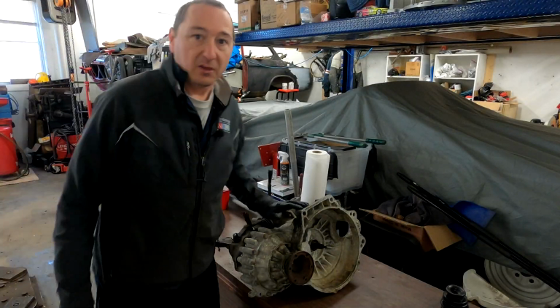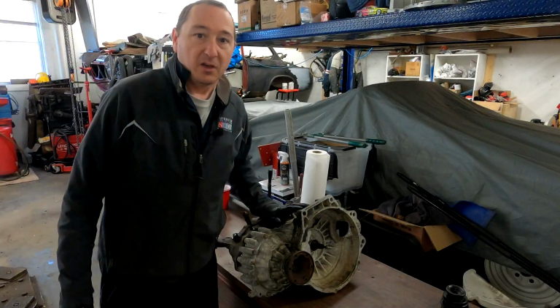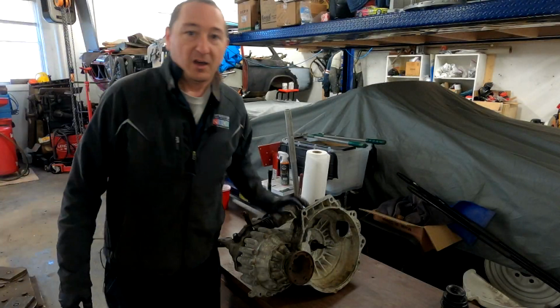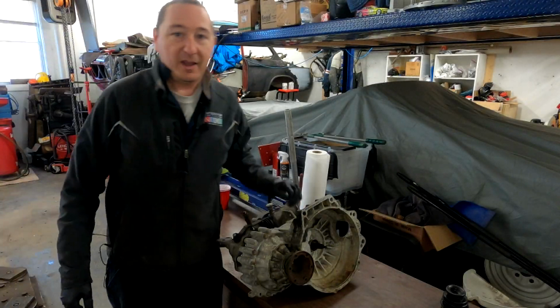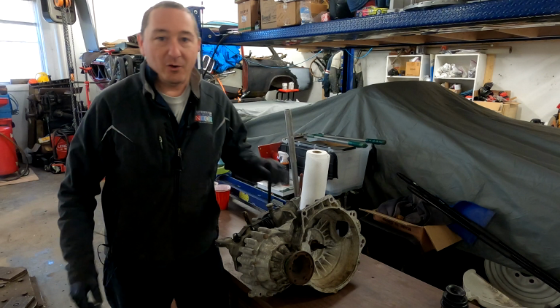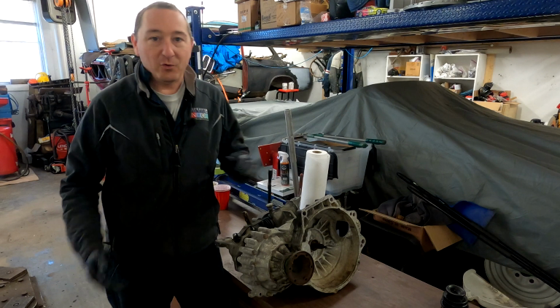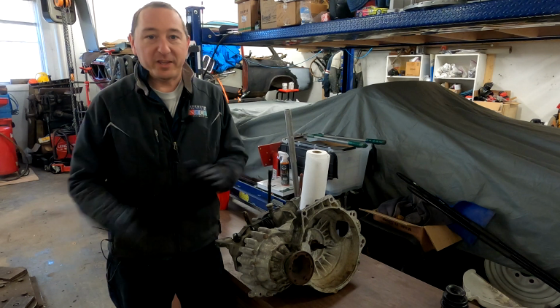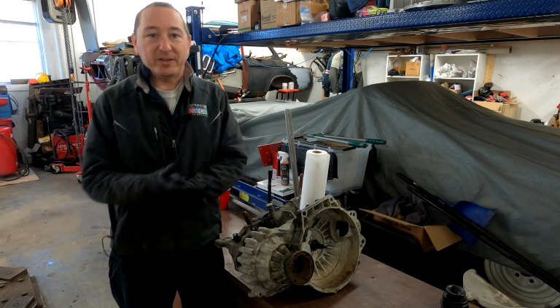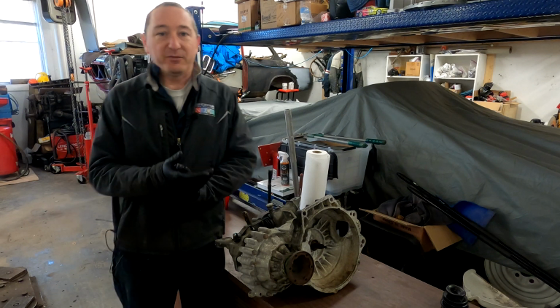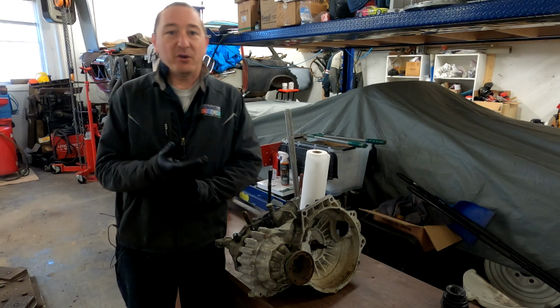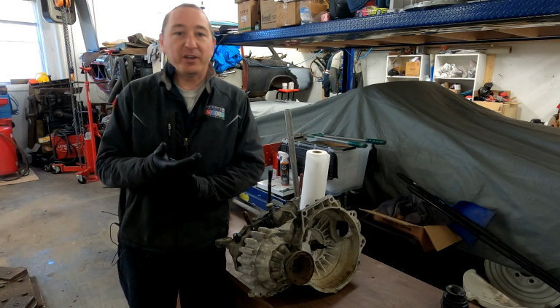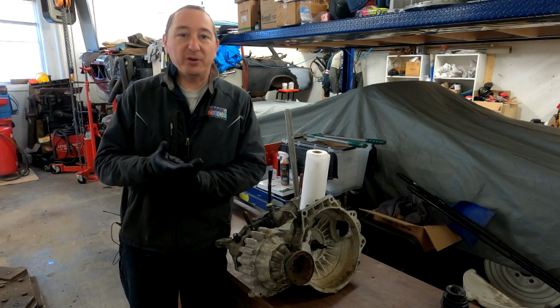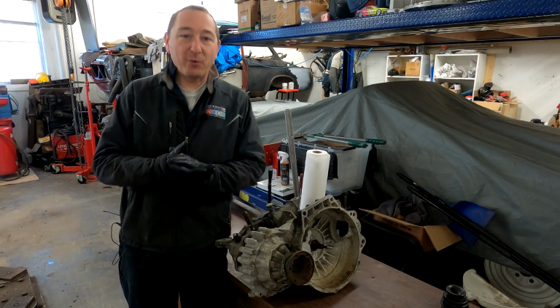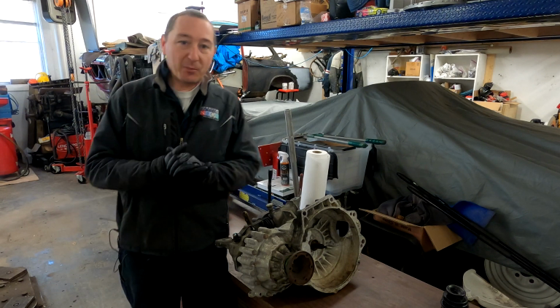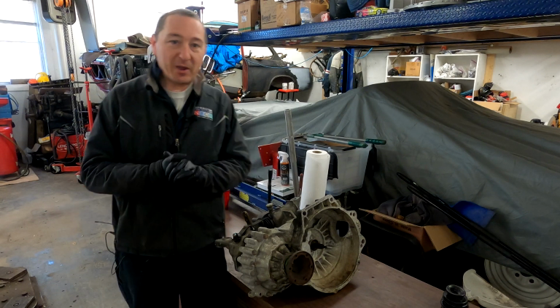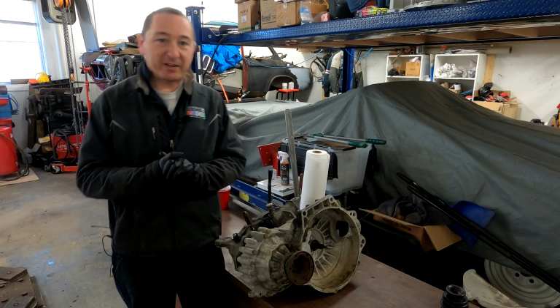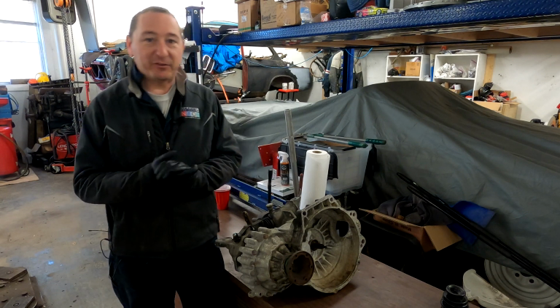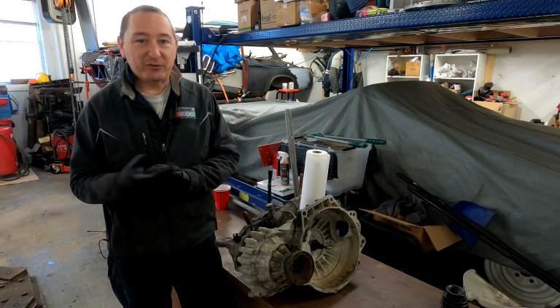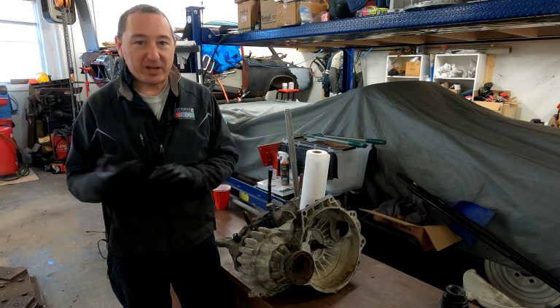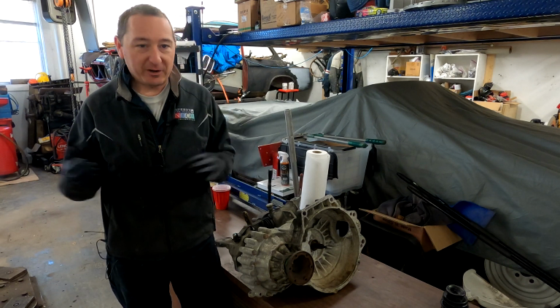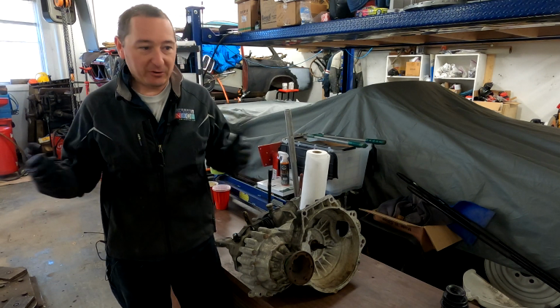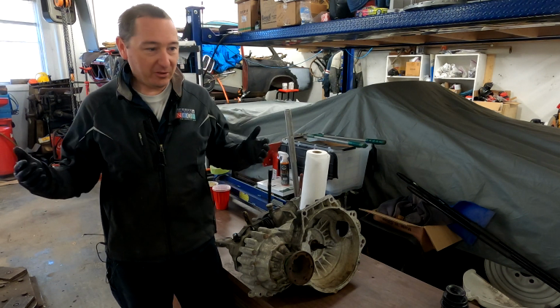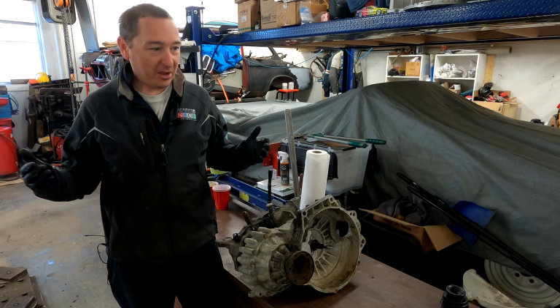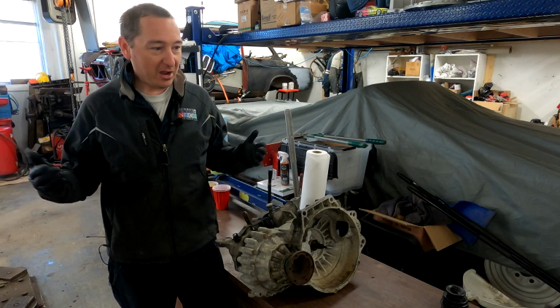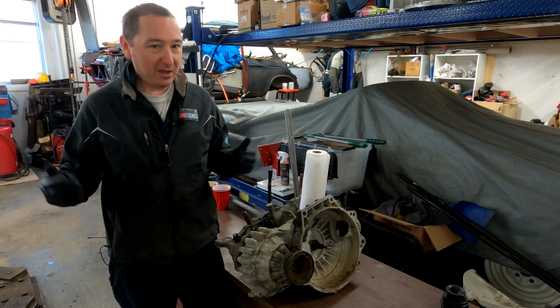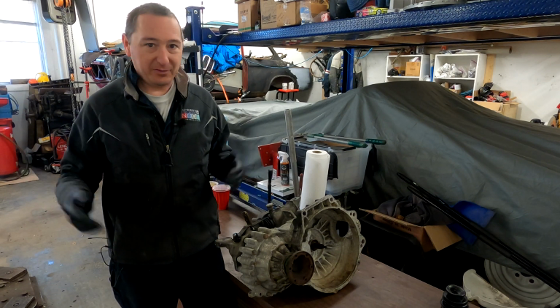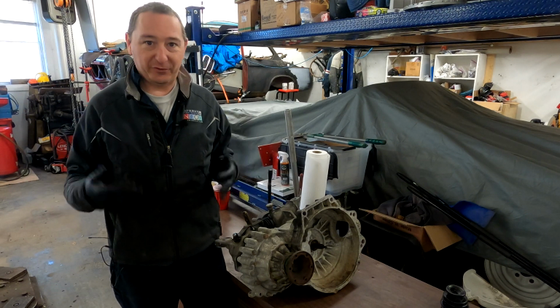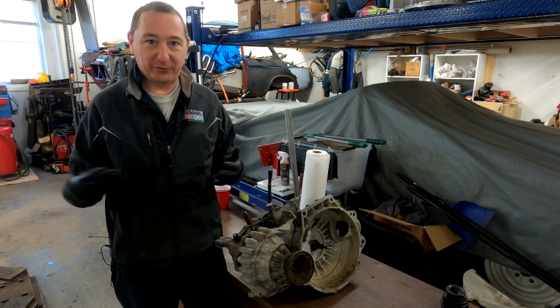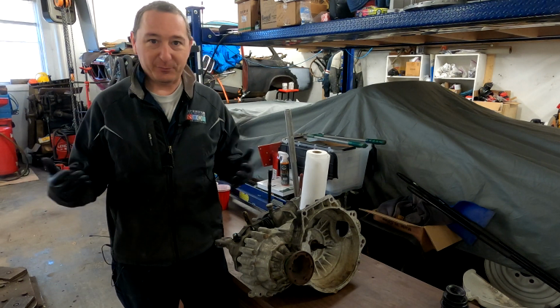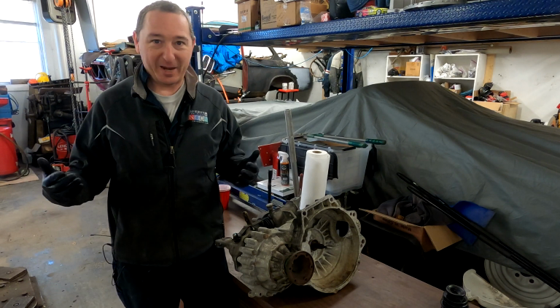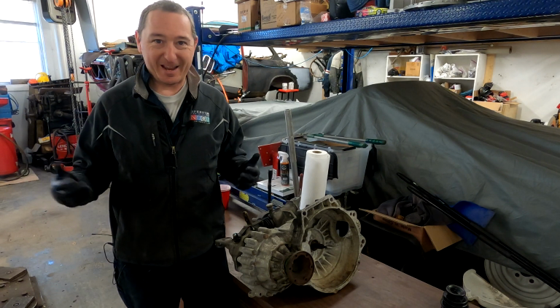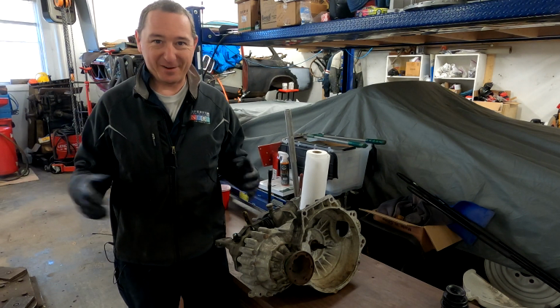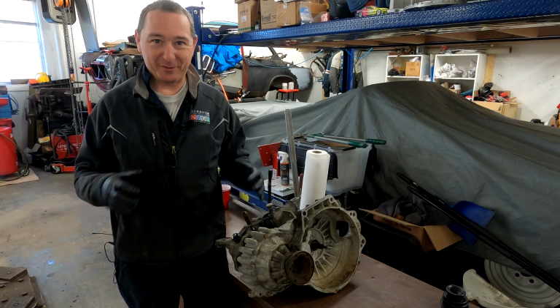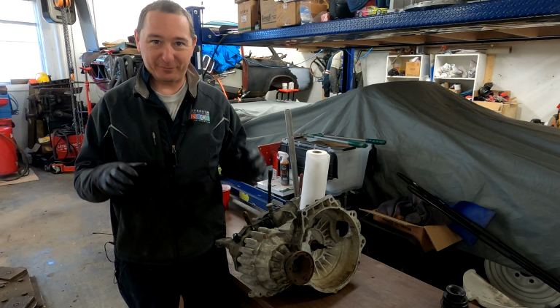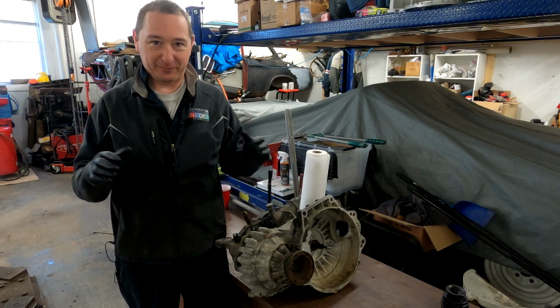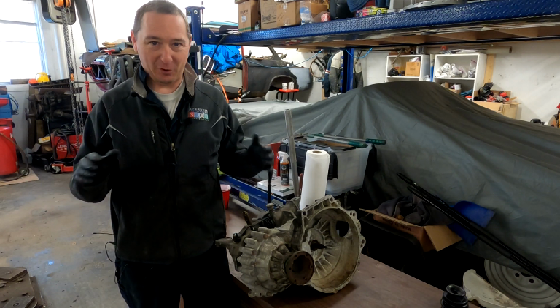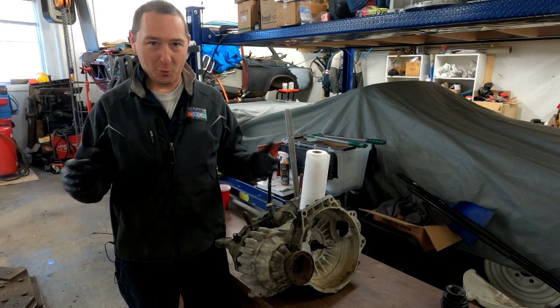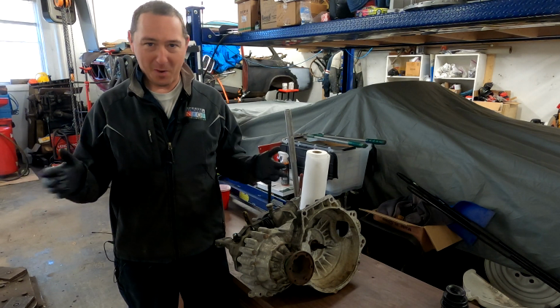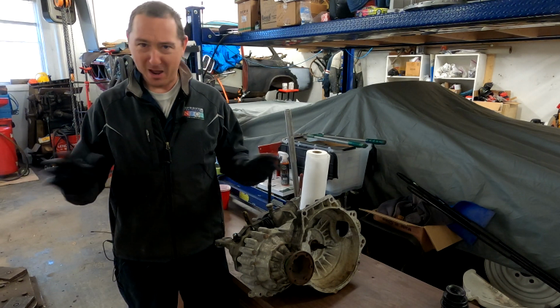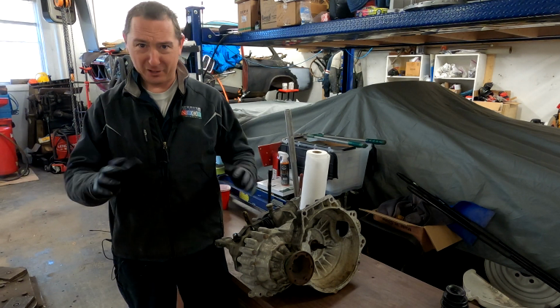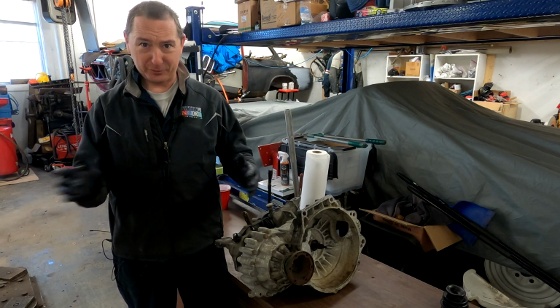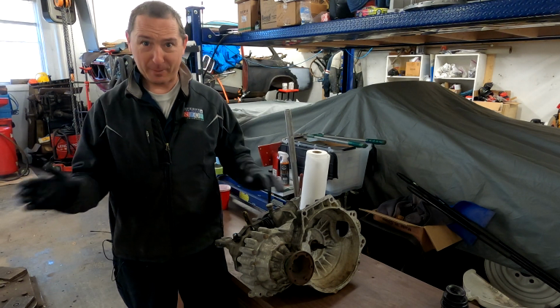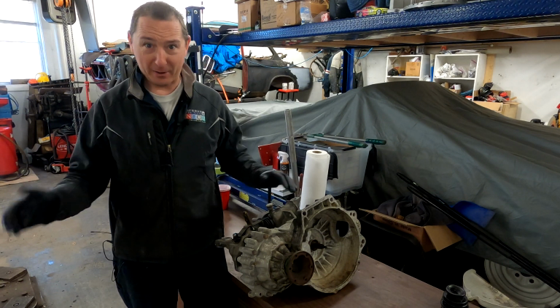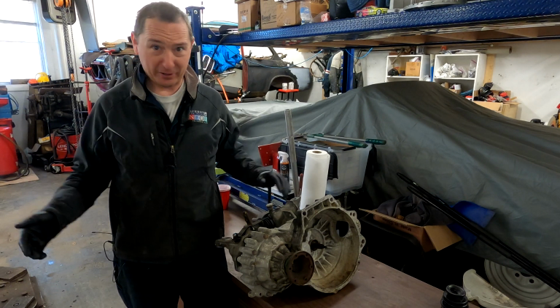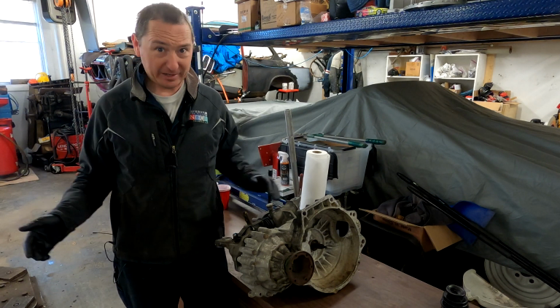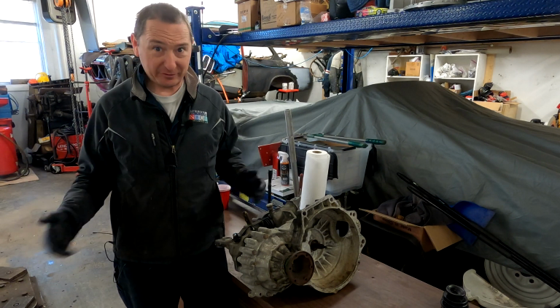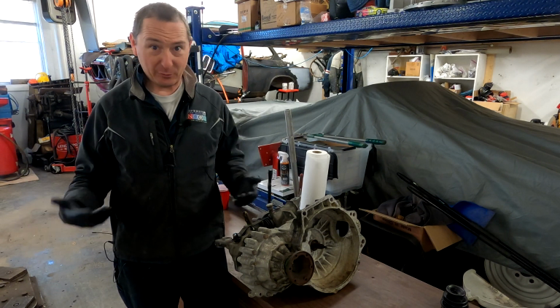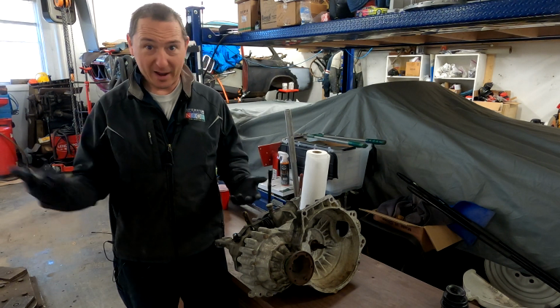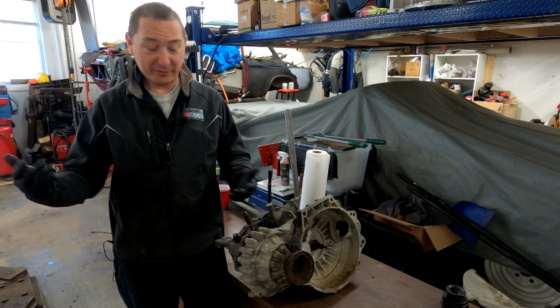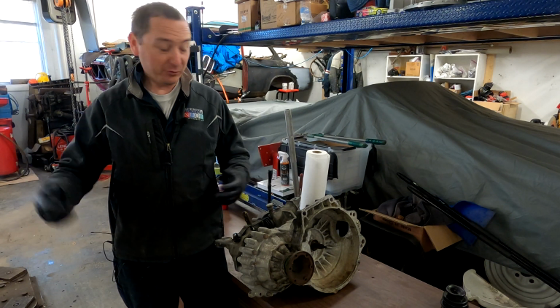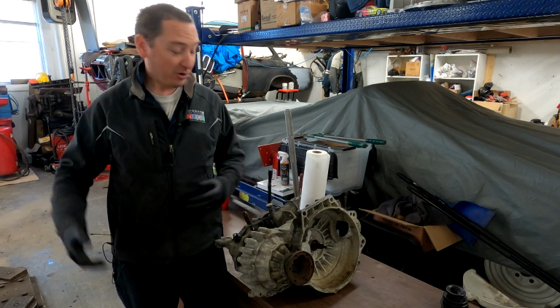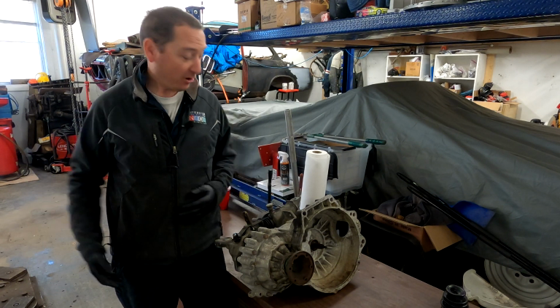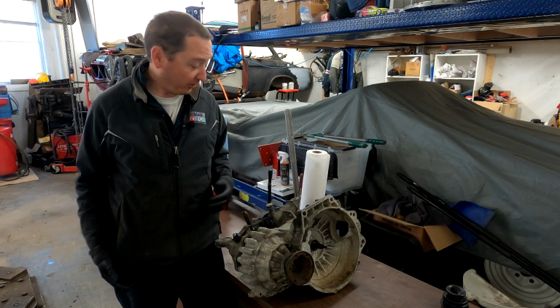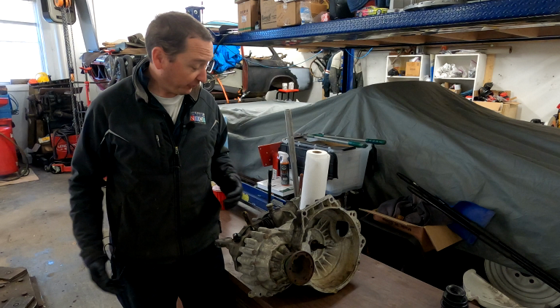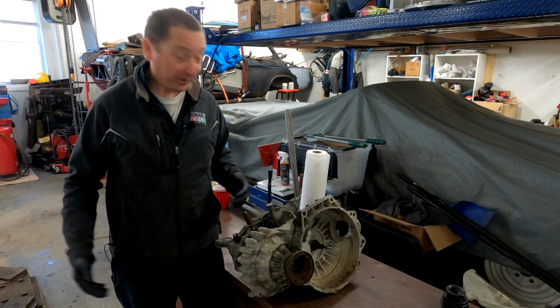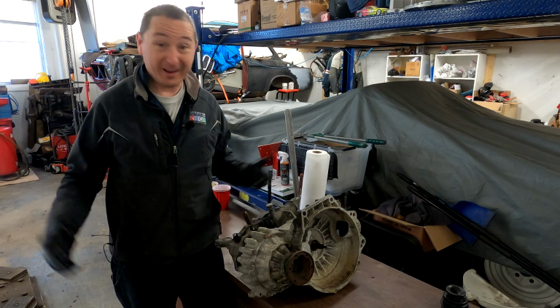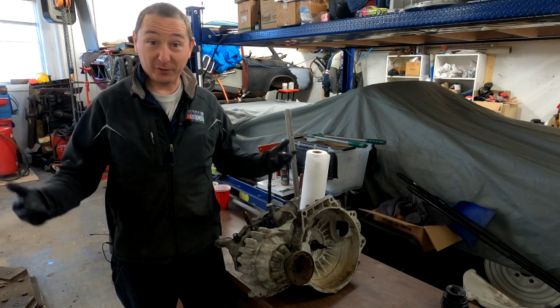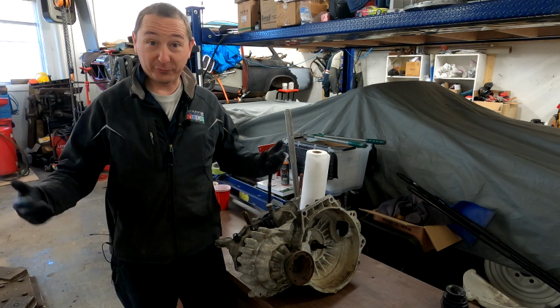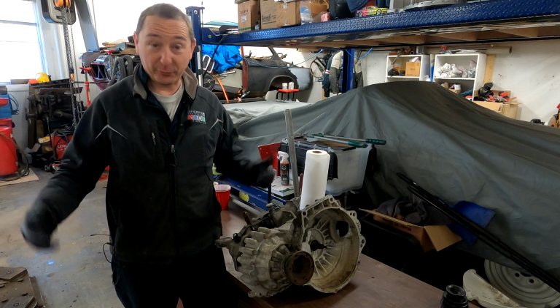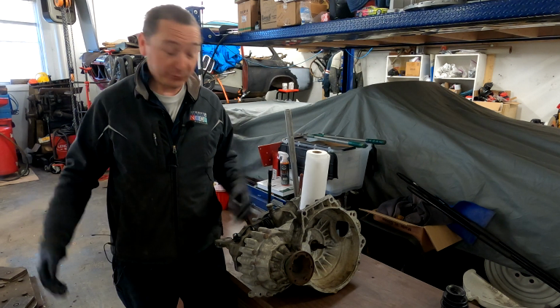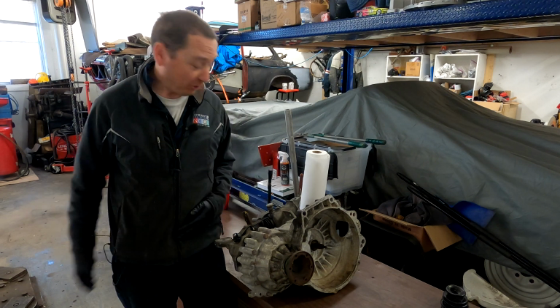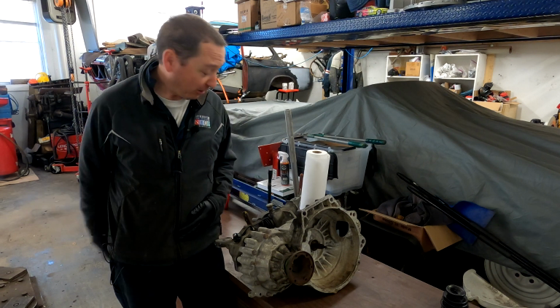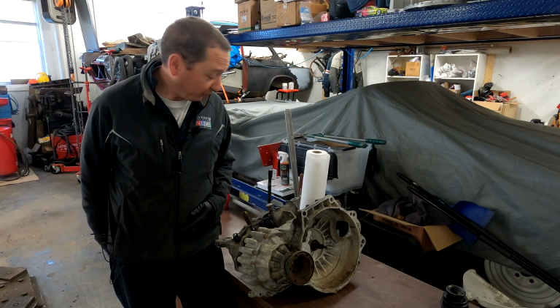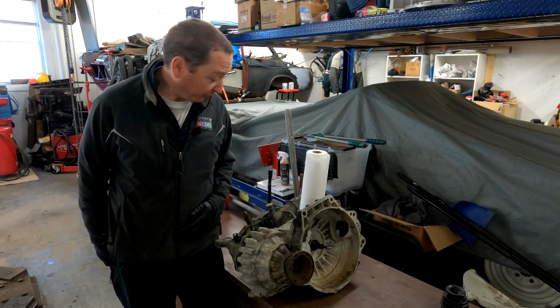Hi-ho, Keegan the Vlog here. Welcome back to the channel. This is my kind of homage parody to I Do Cars. I also do cars.